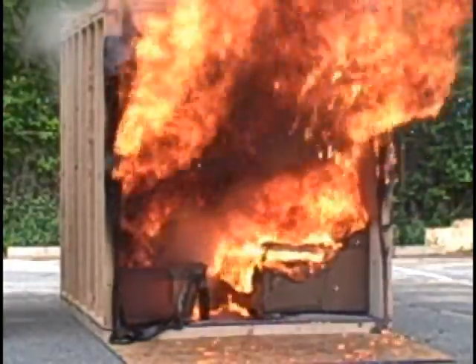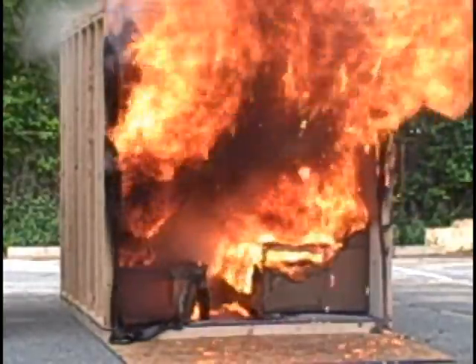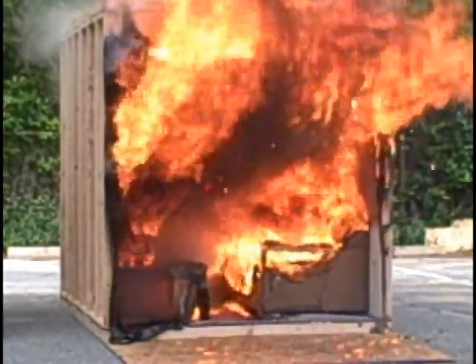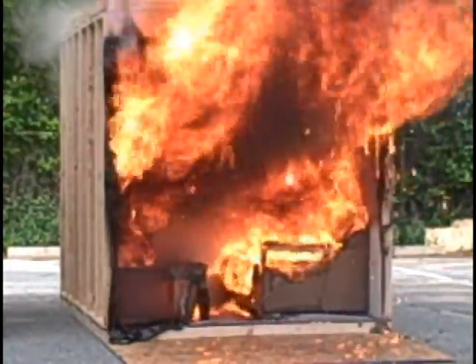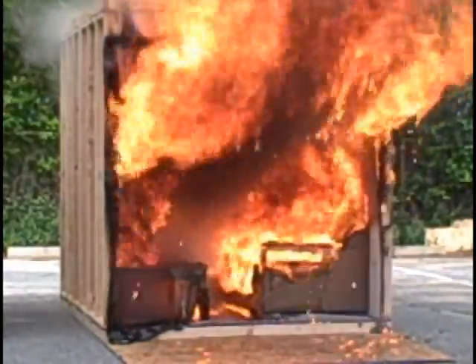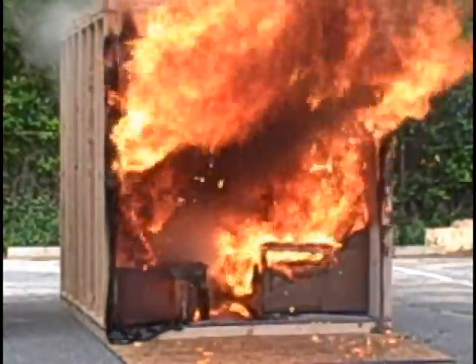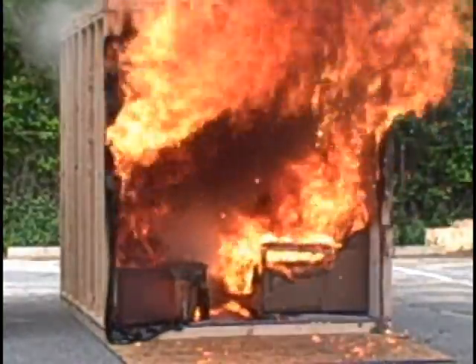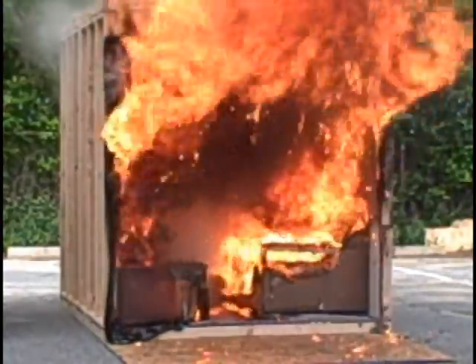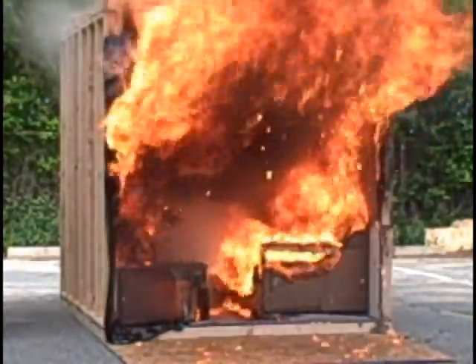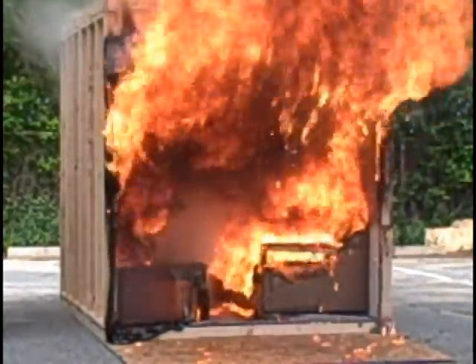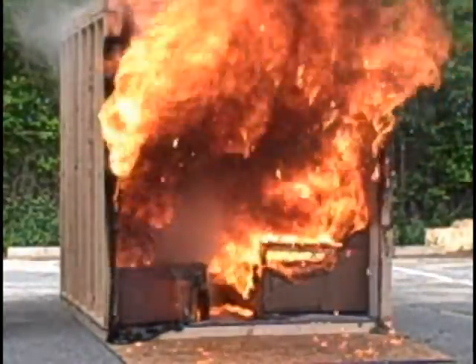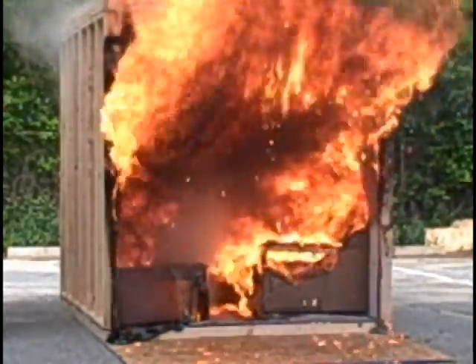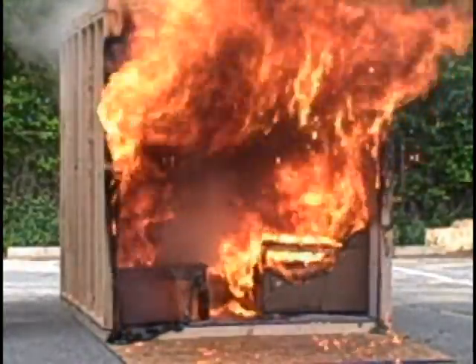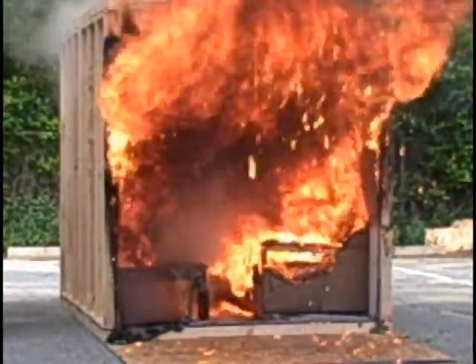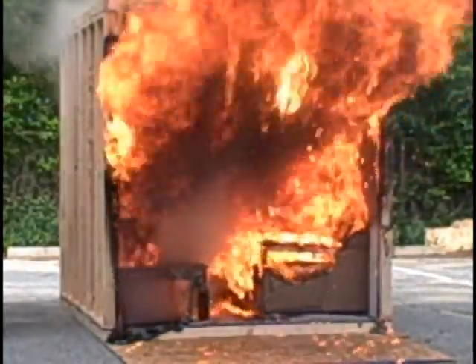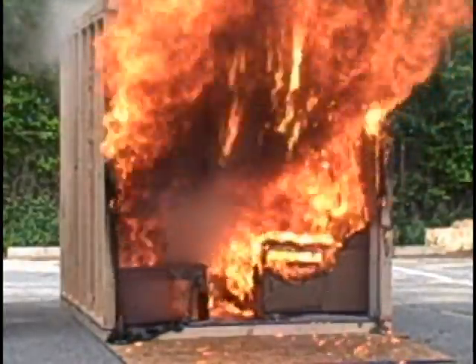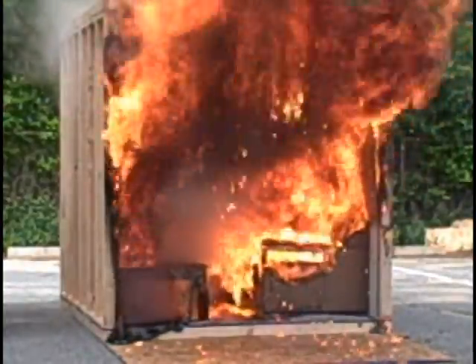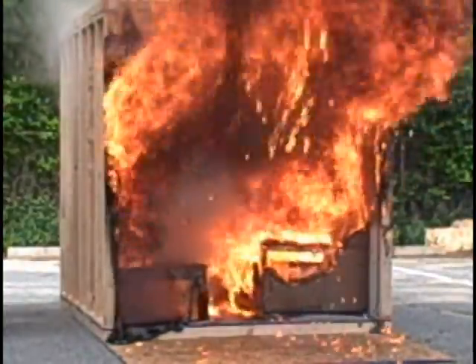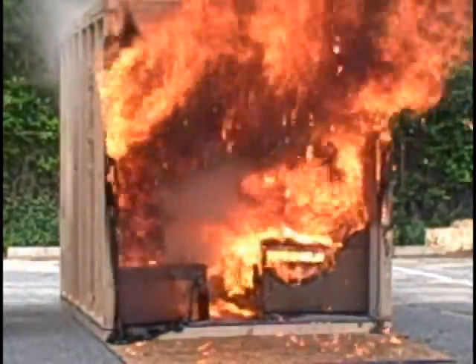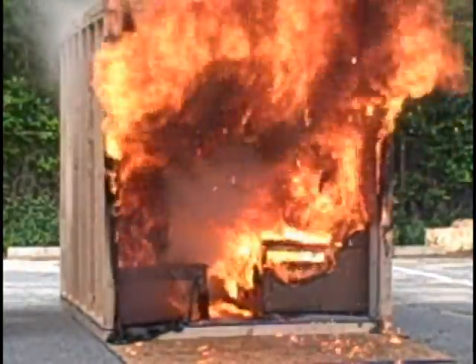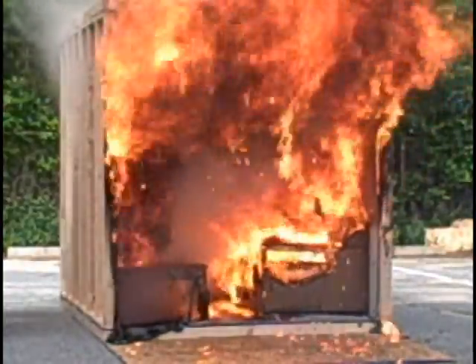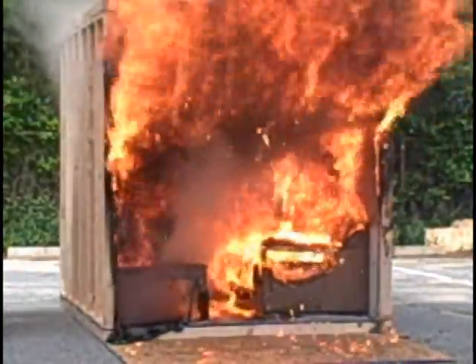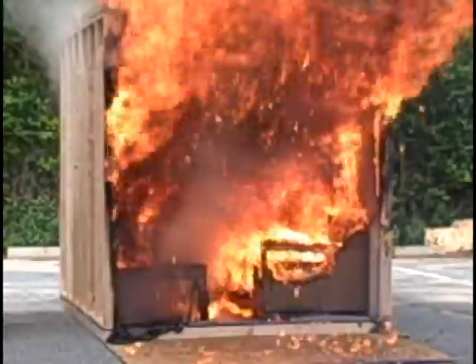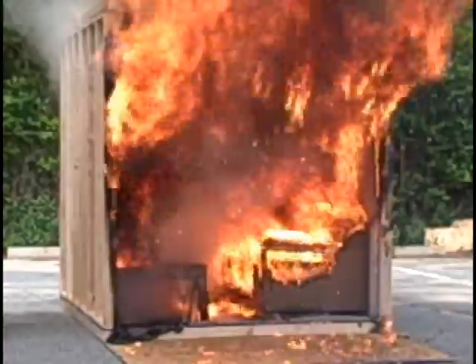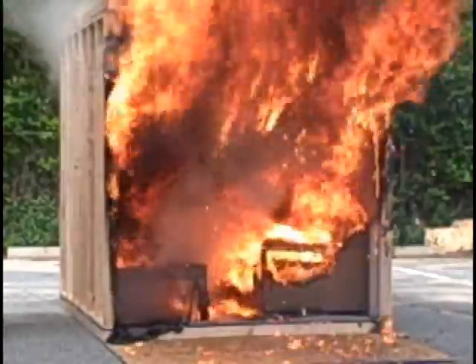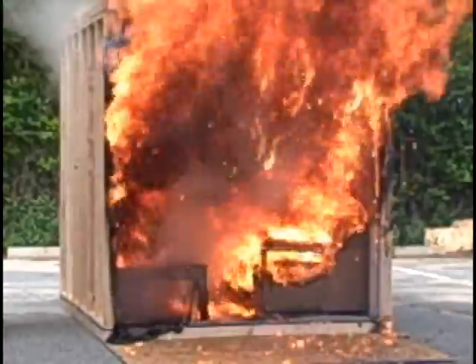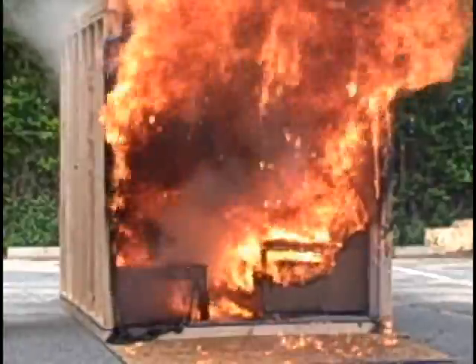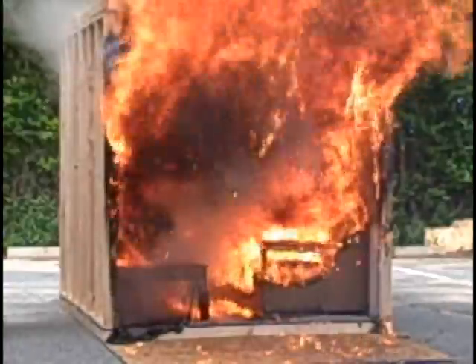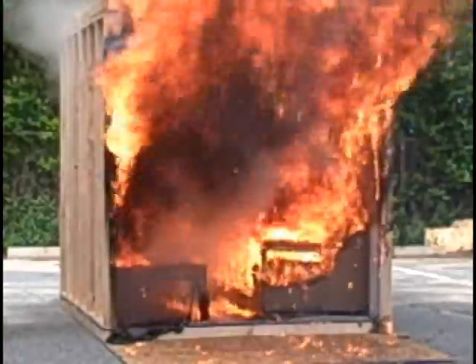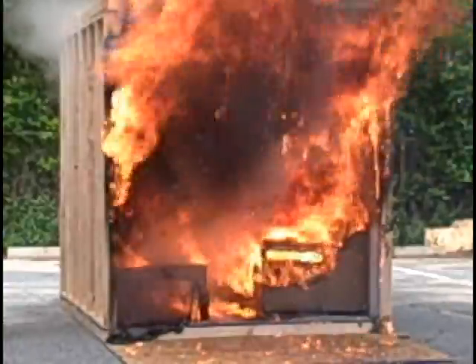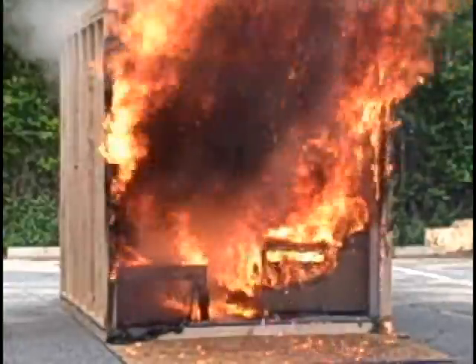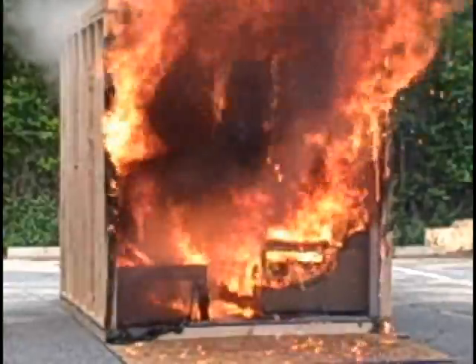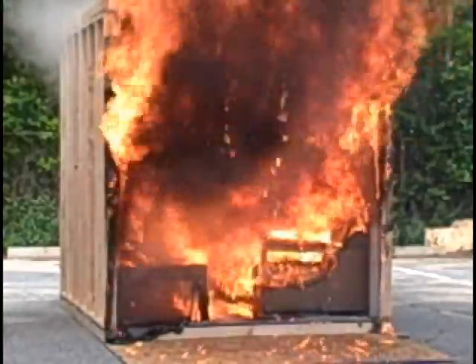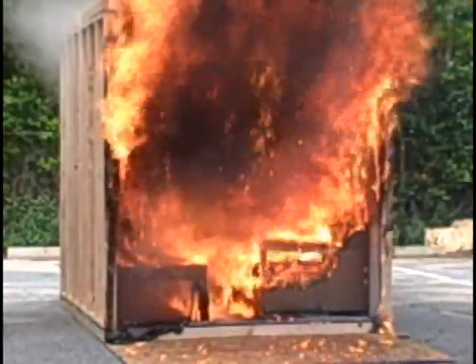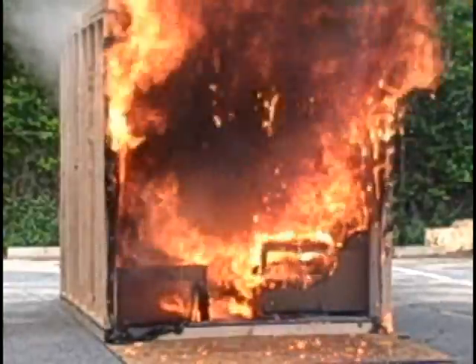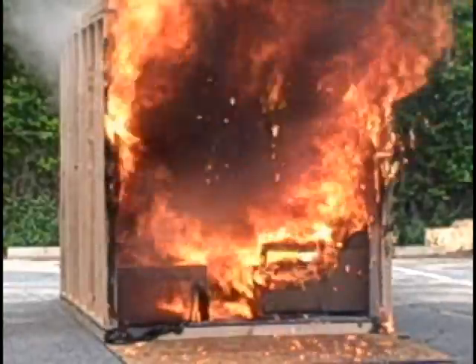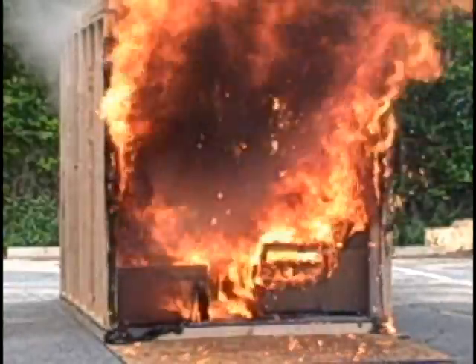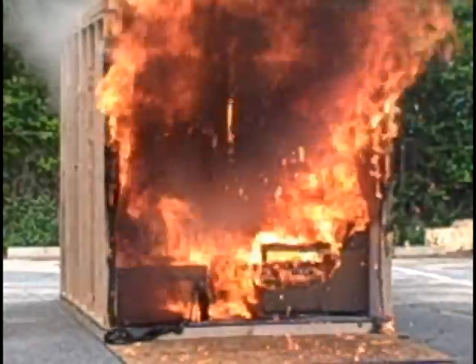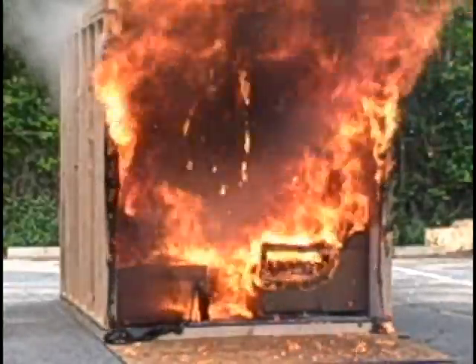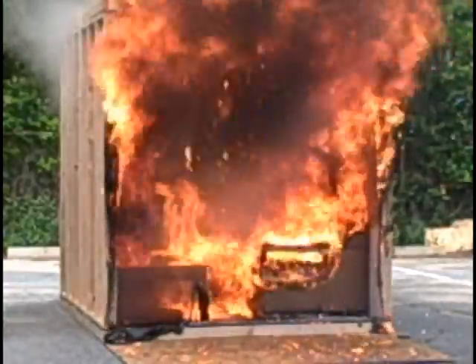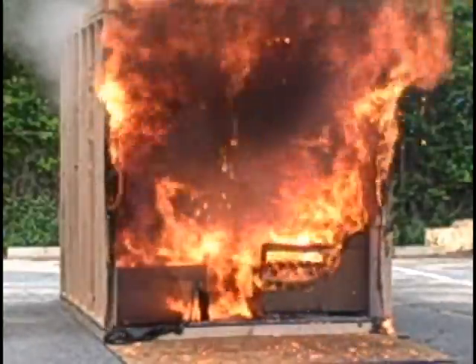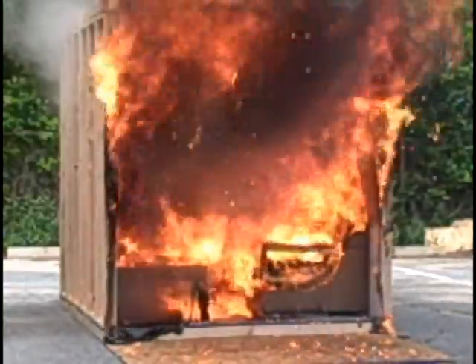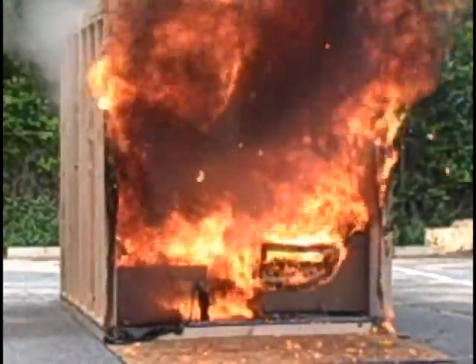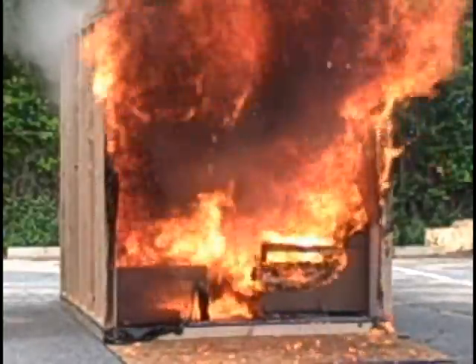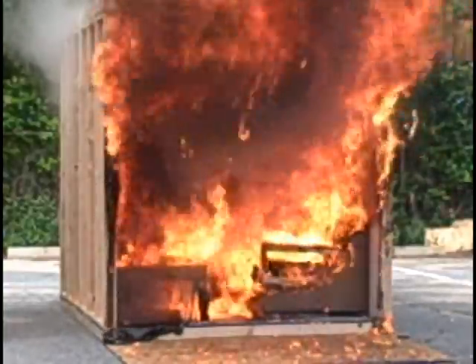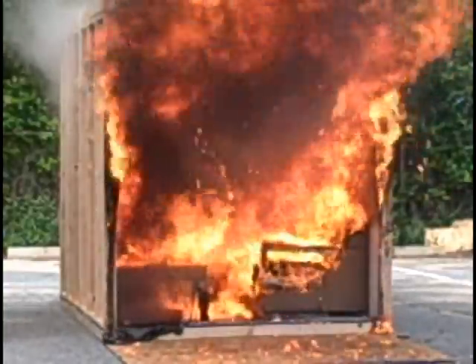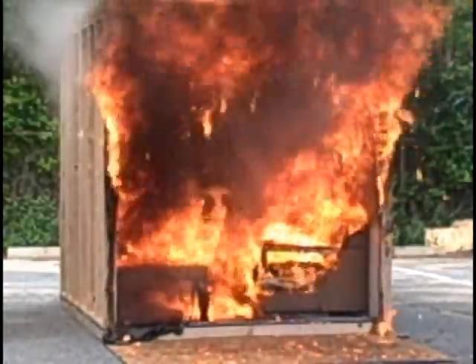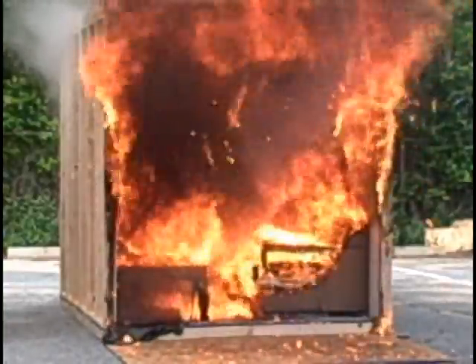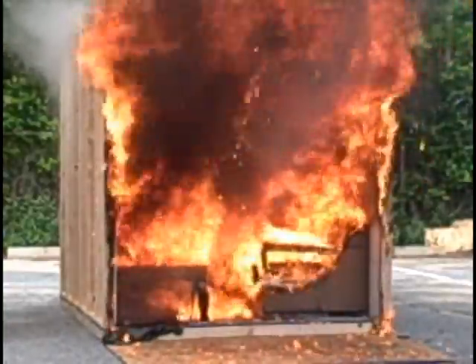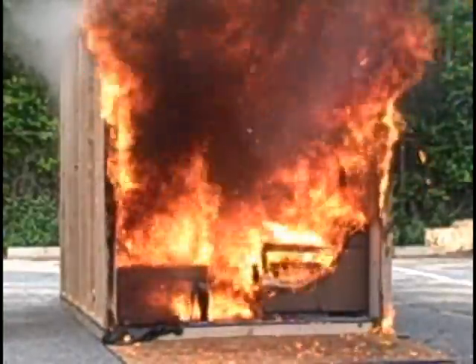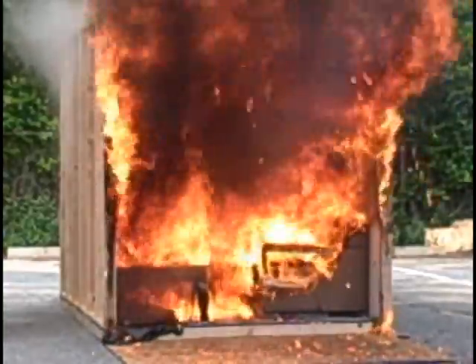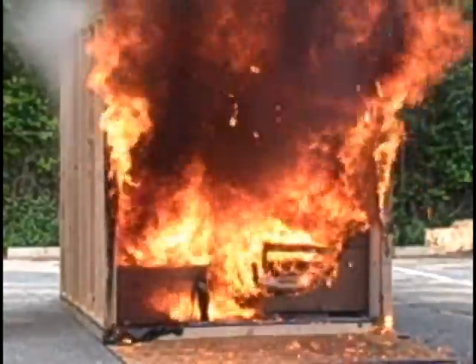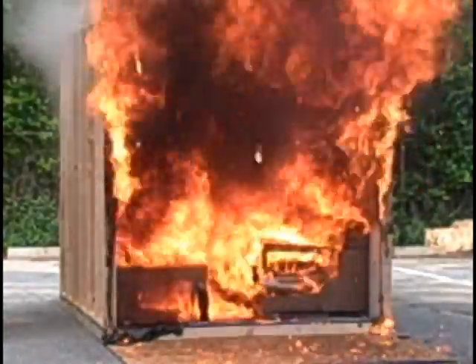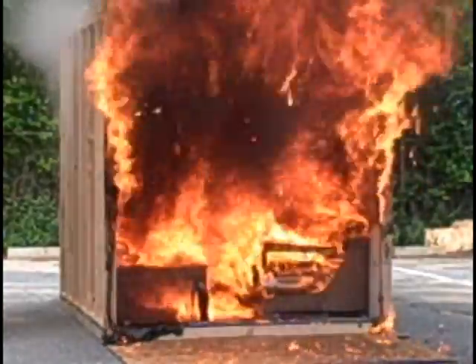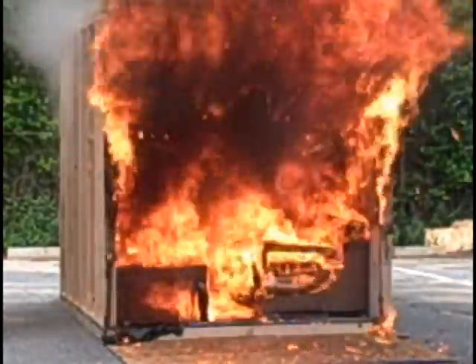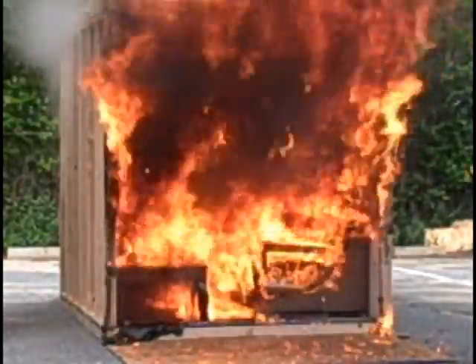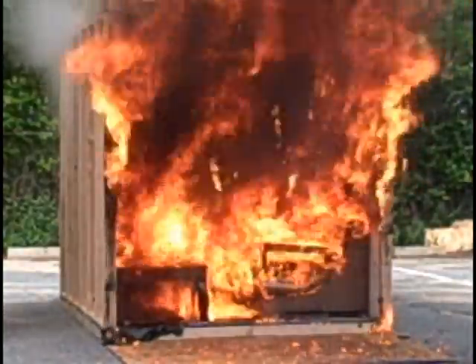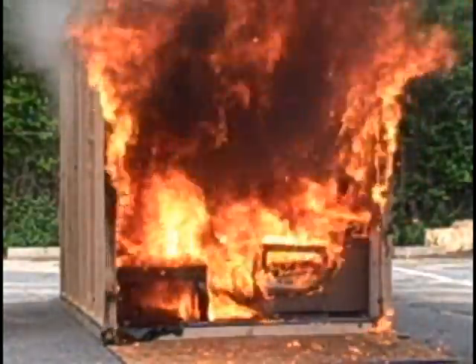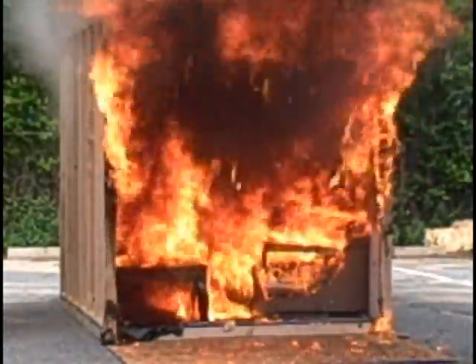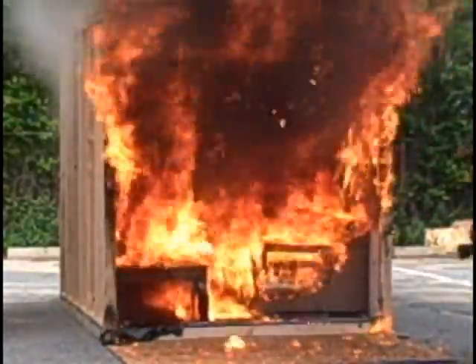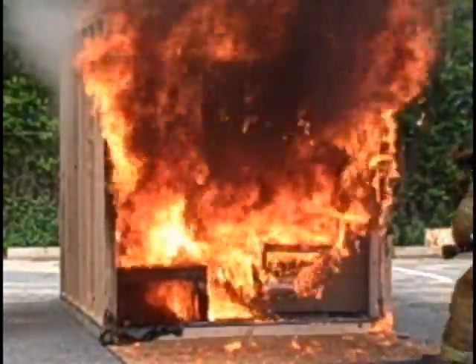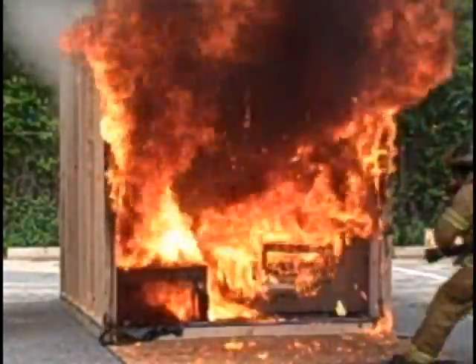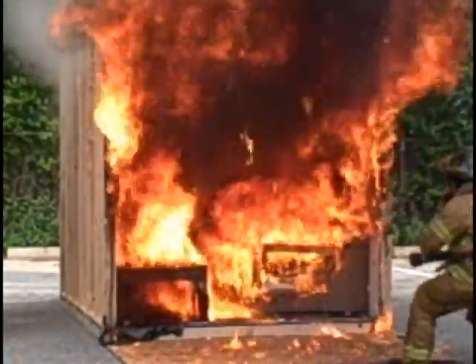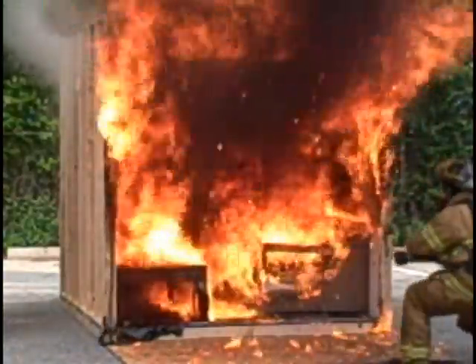We are at full flashover now. The room is fully engulfed, and the firefighters are going in to extinguish.